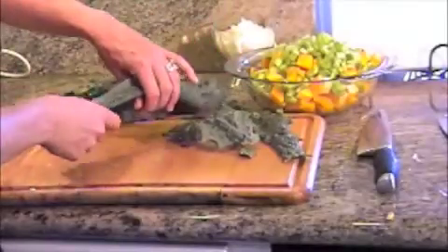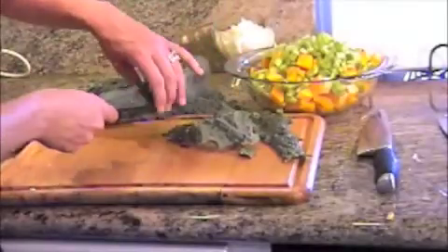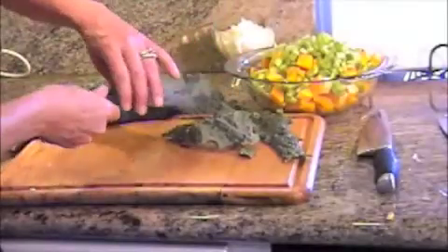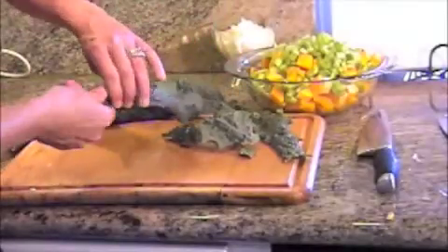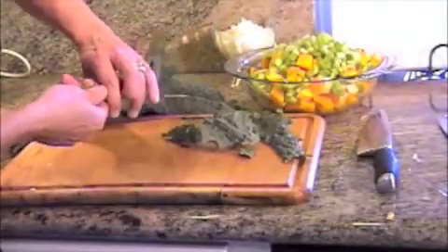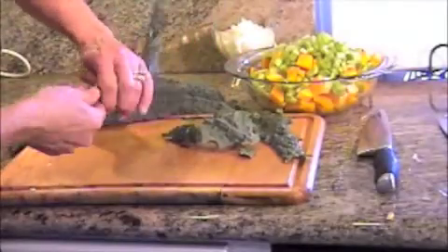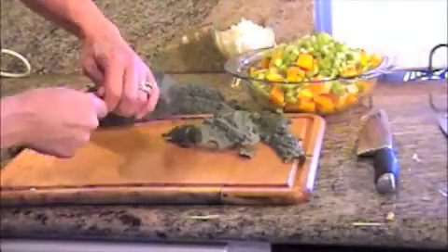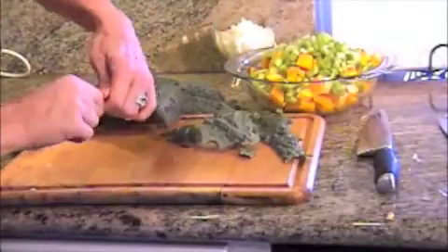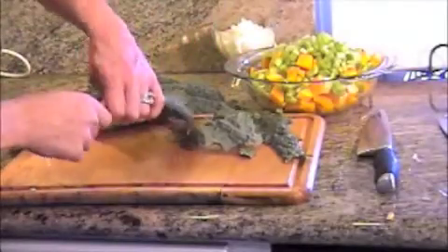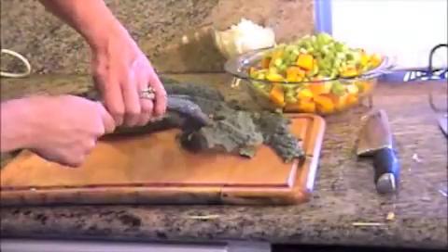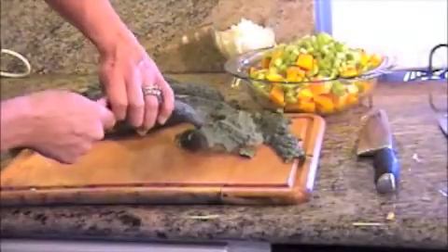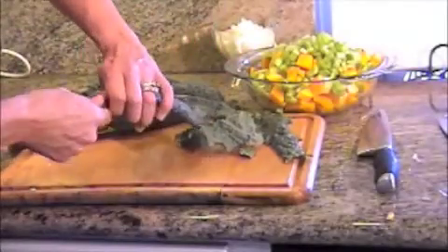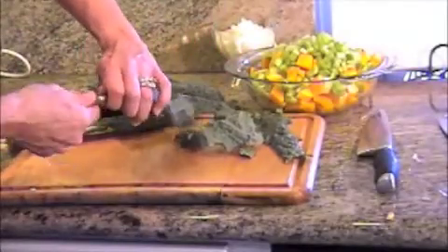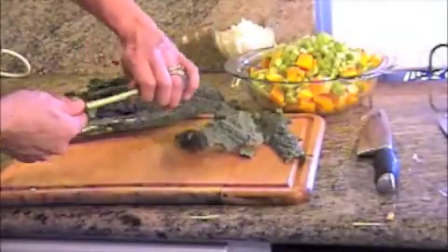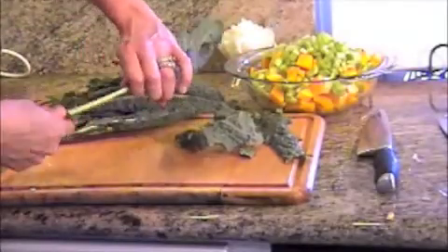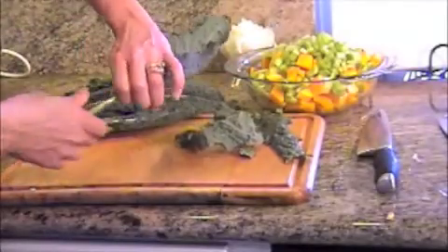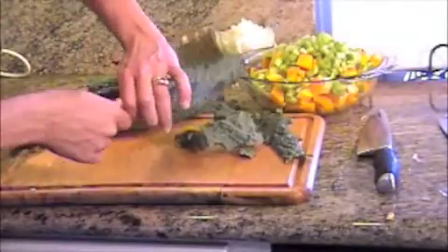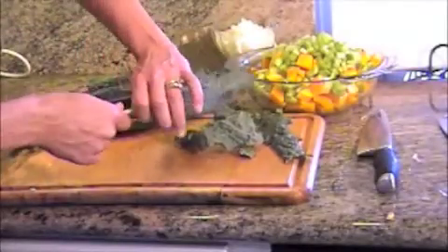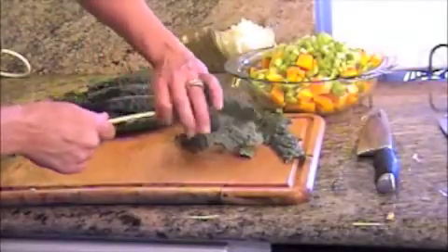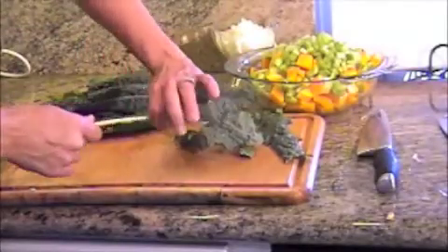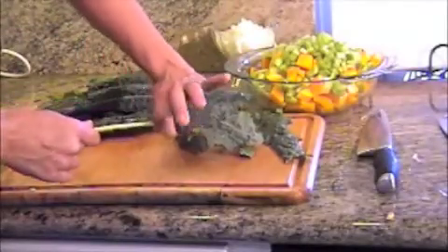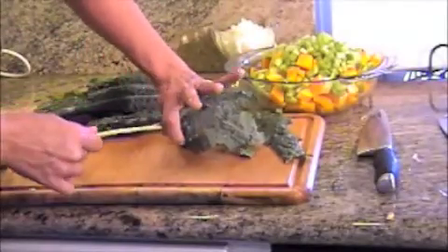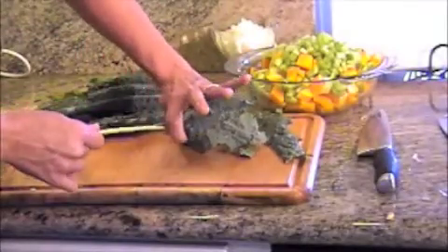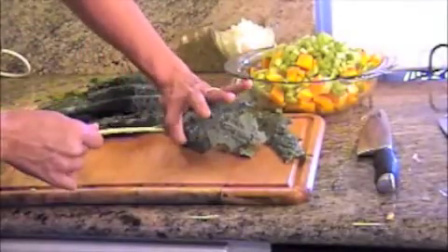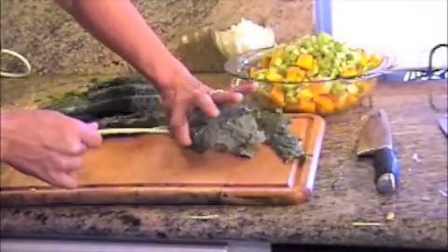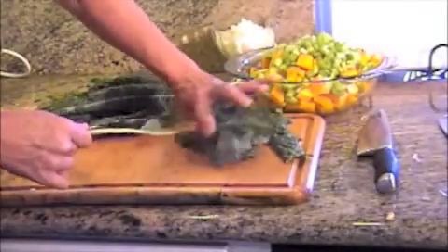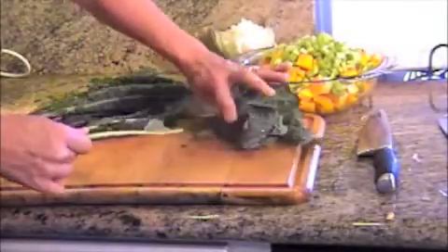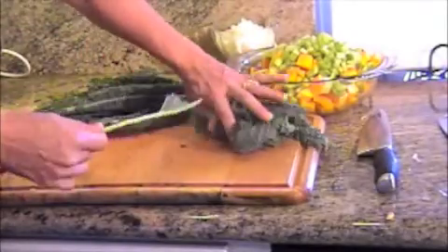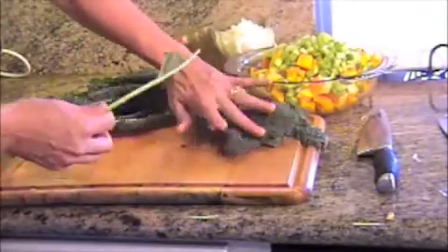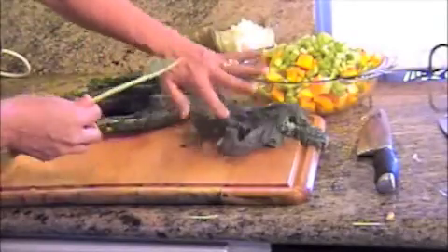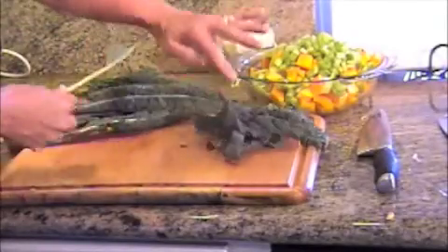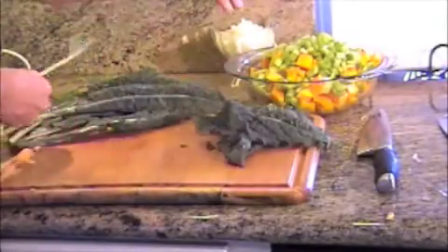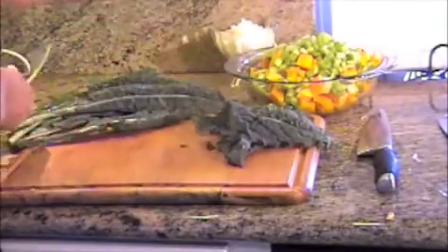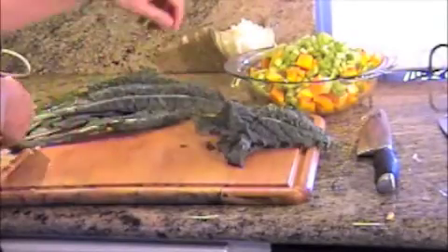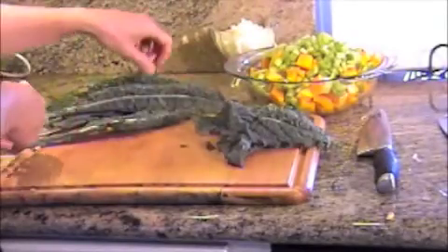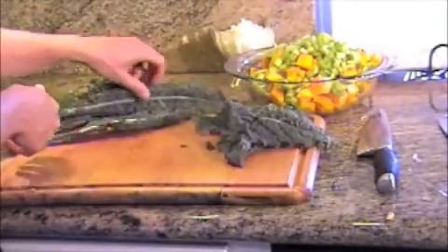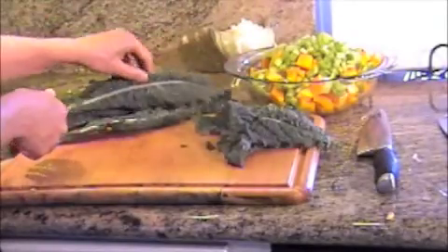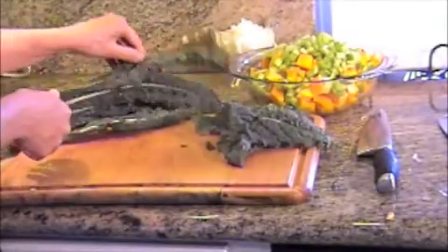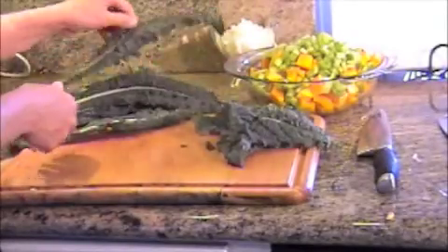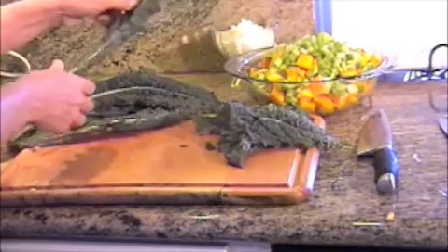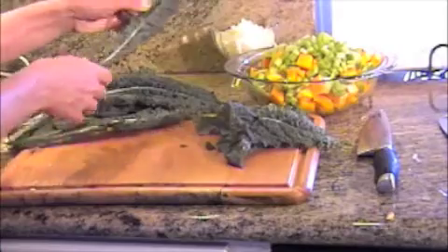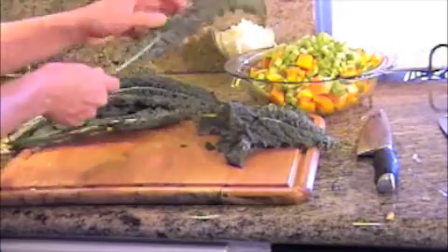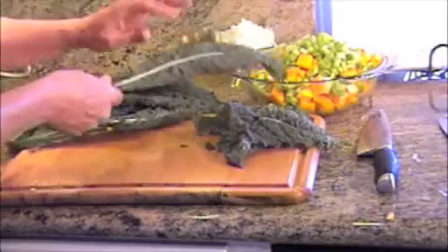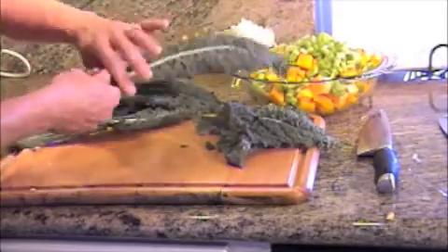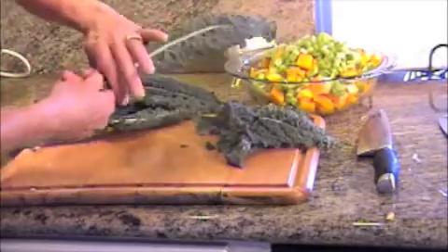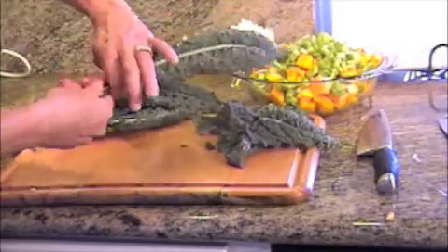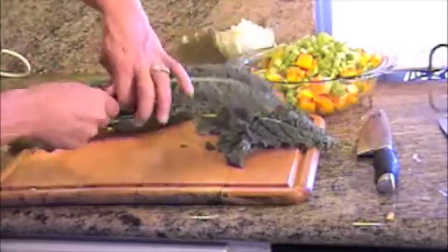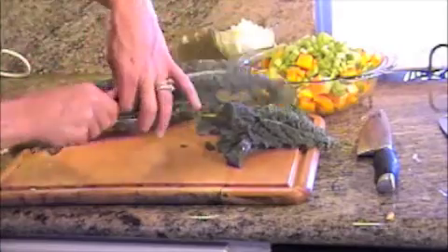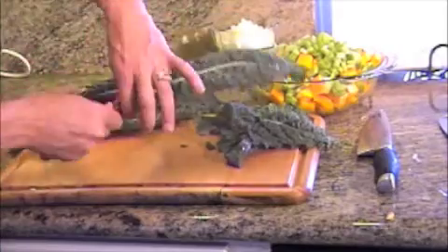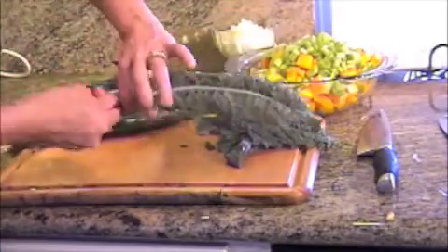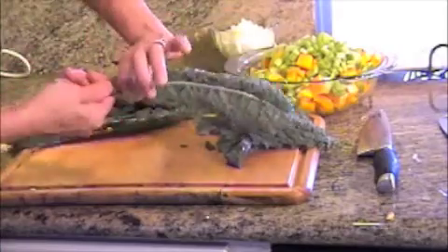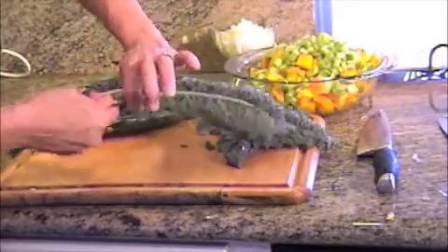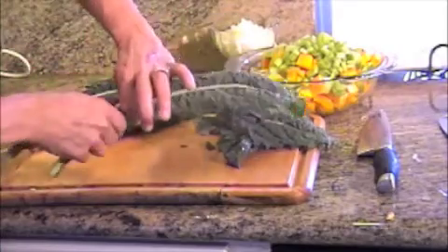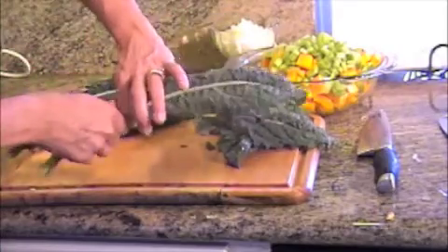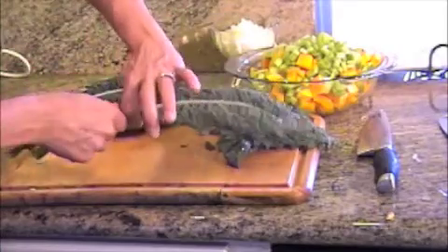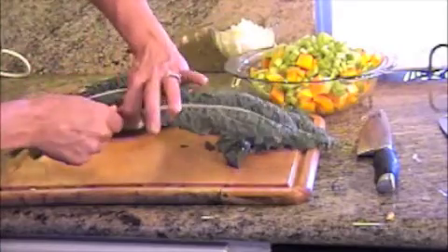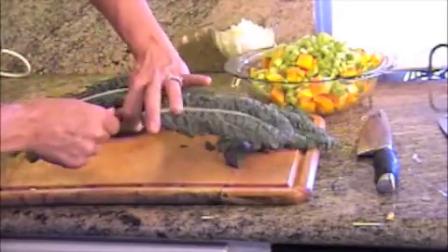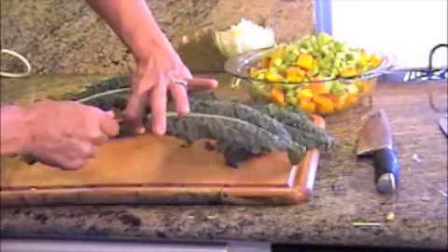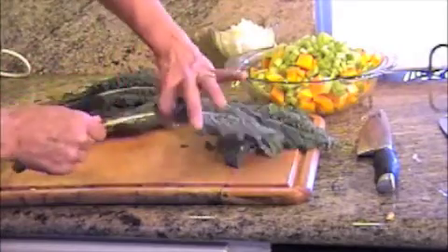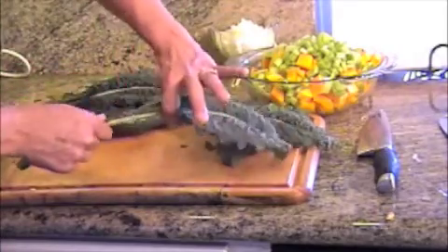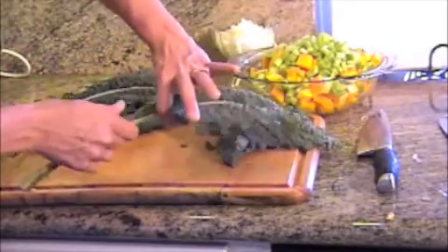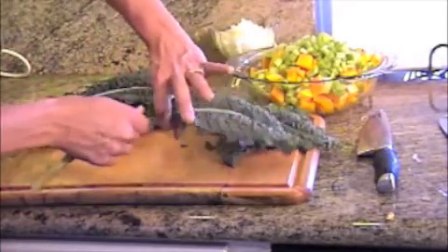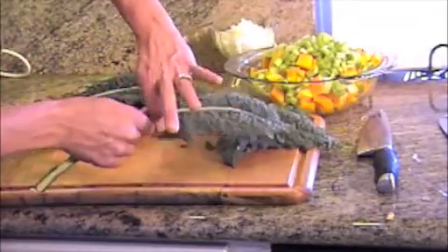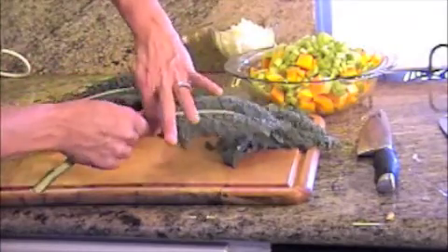Take it off the stem and chop it up into smaller, bite-sized pieces.